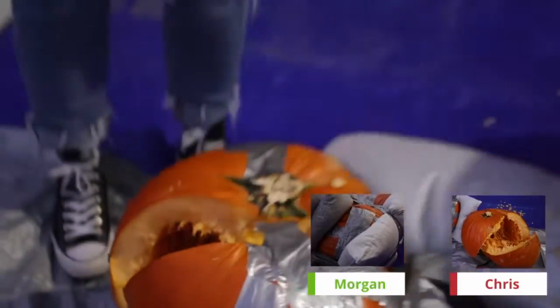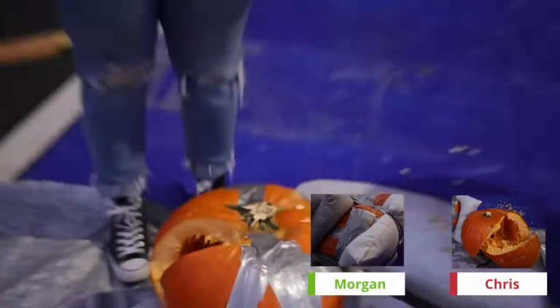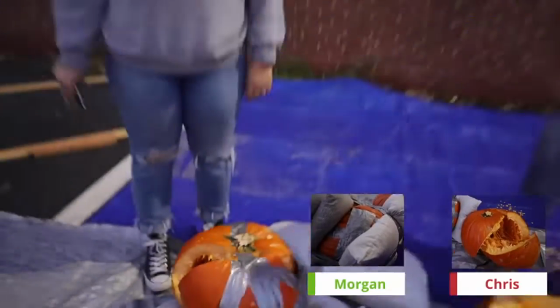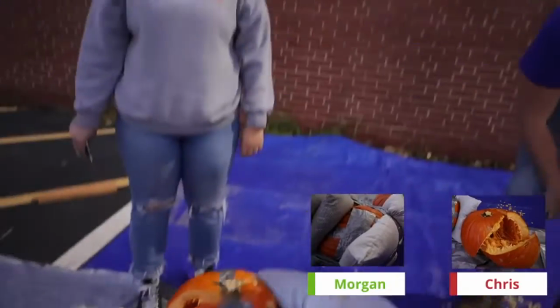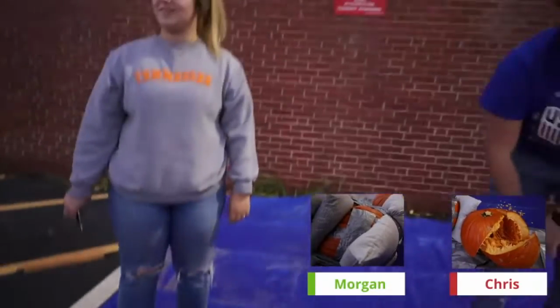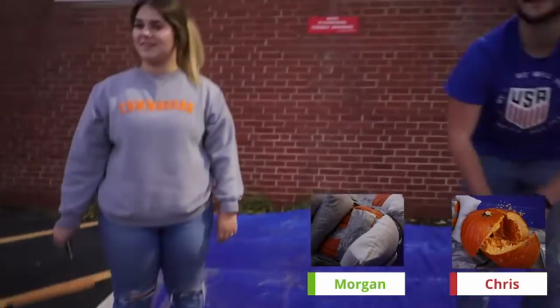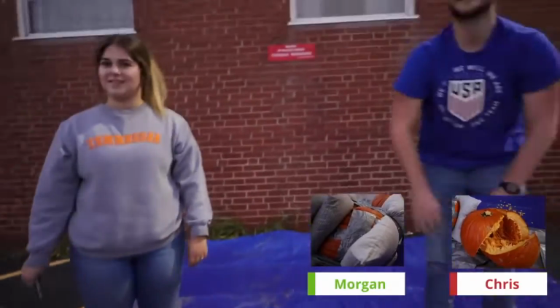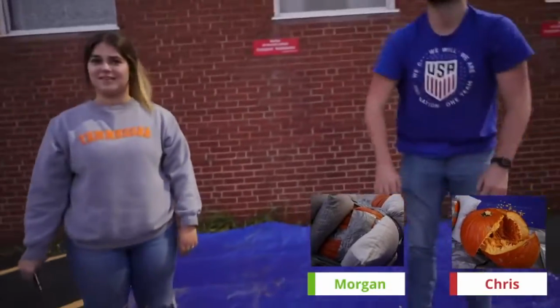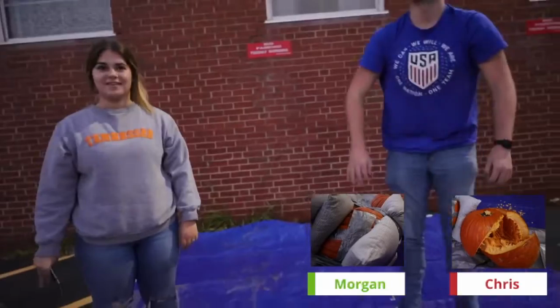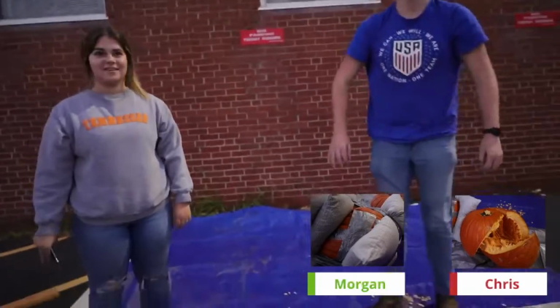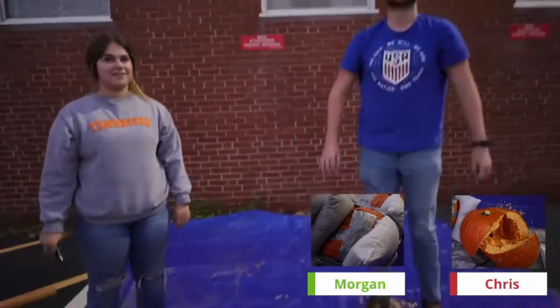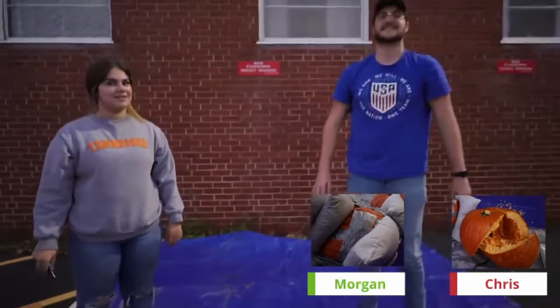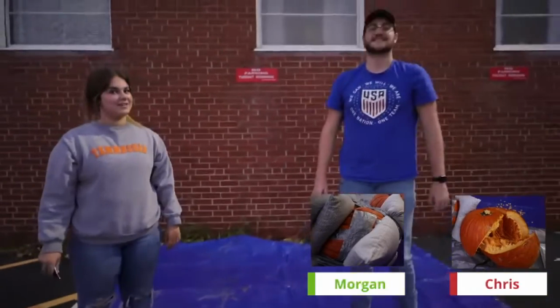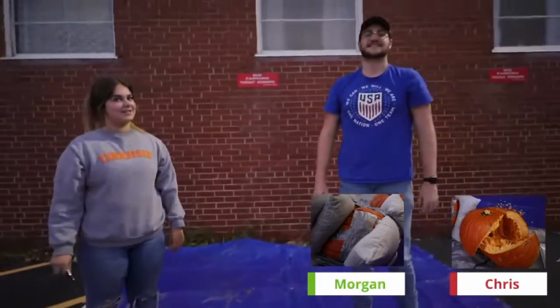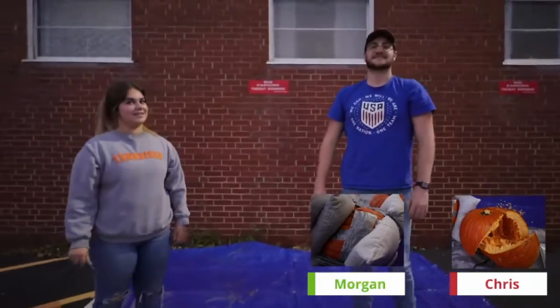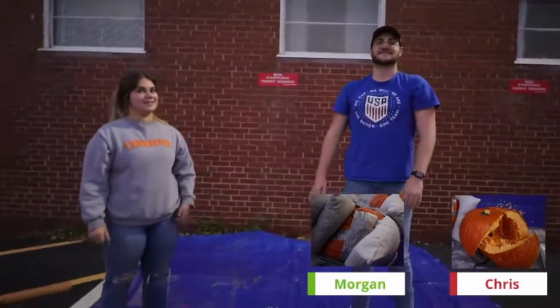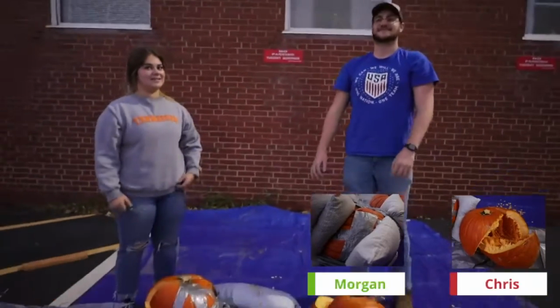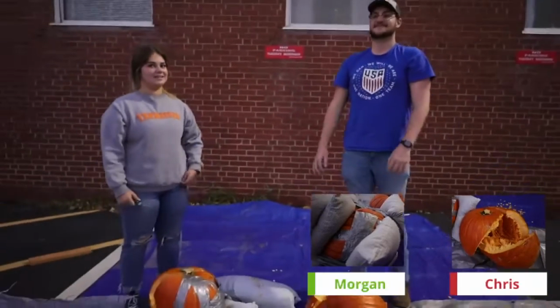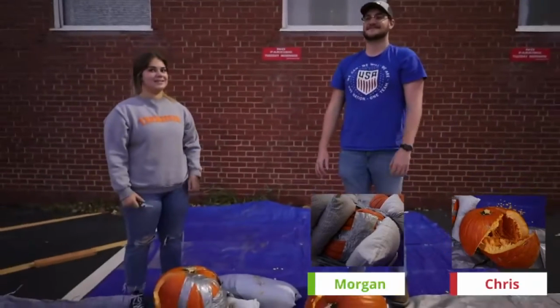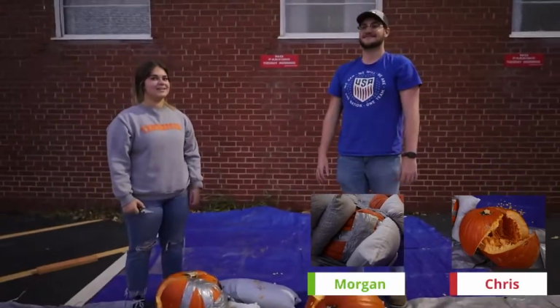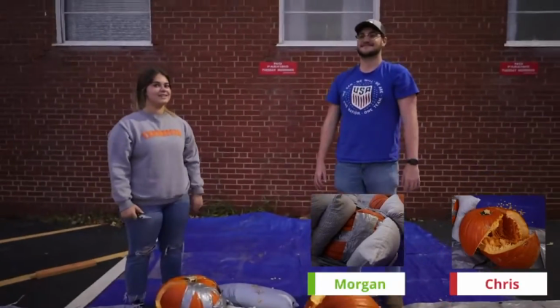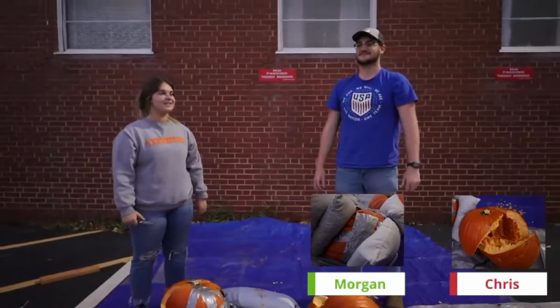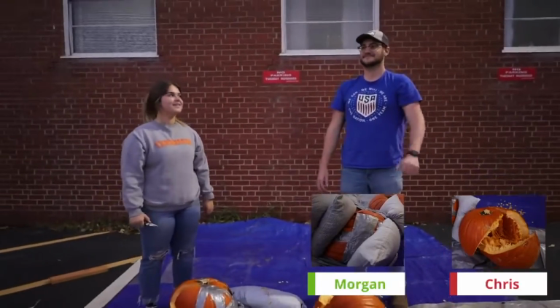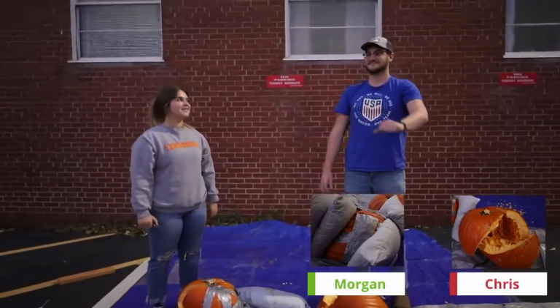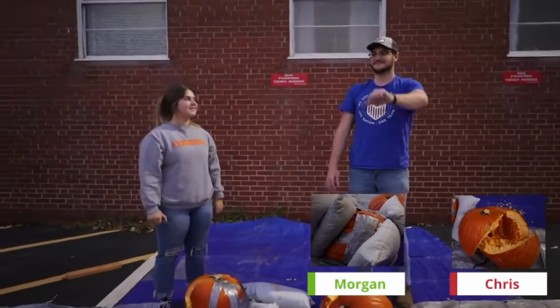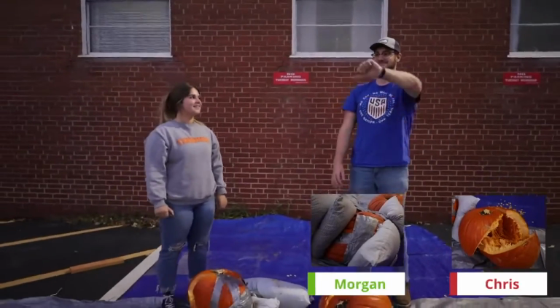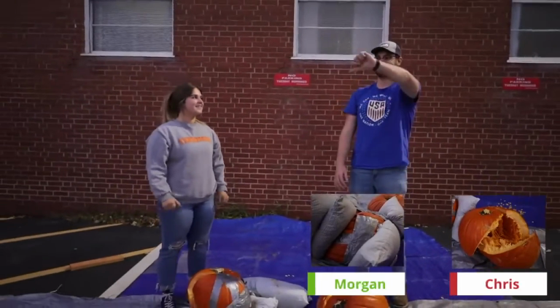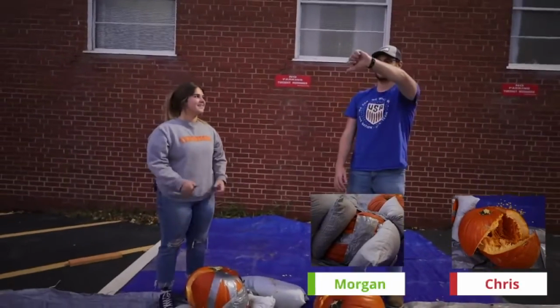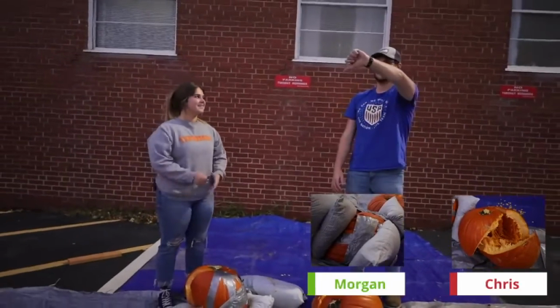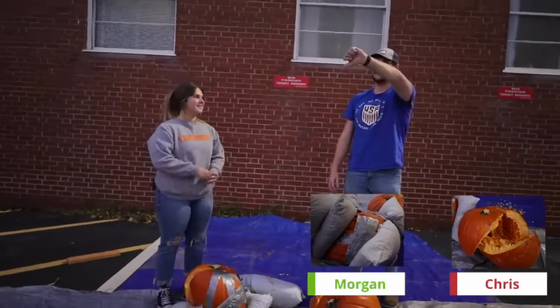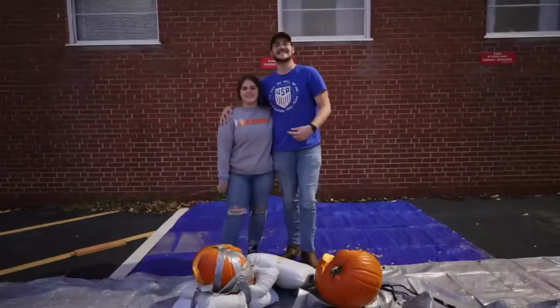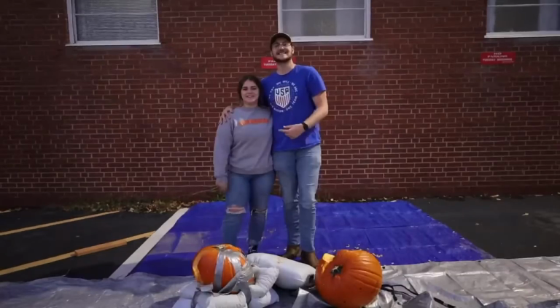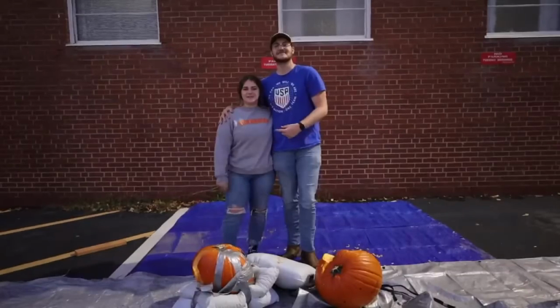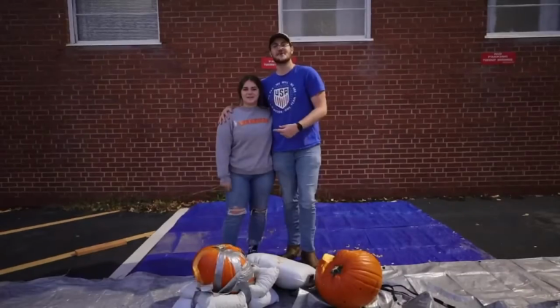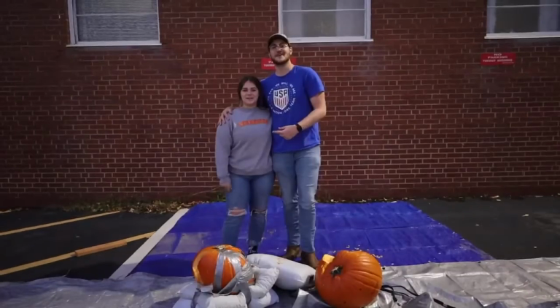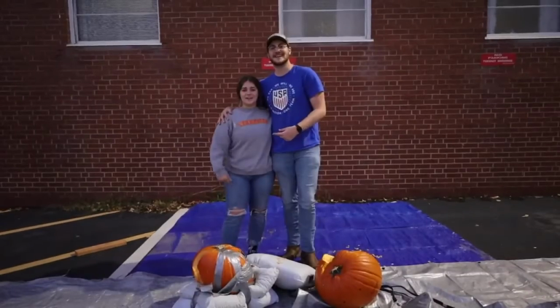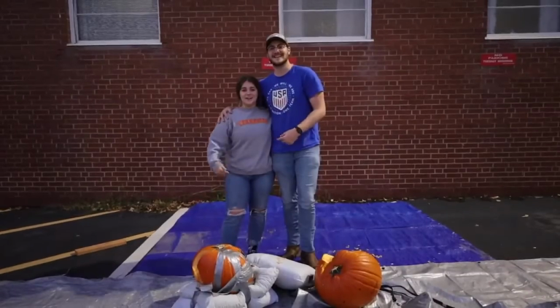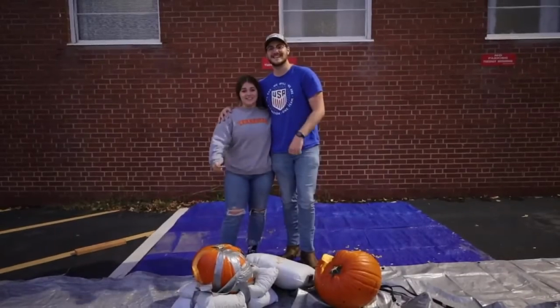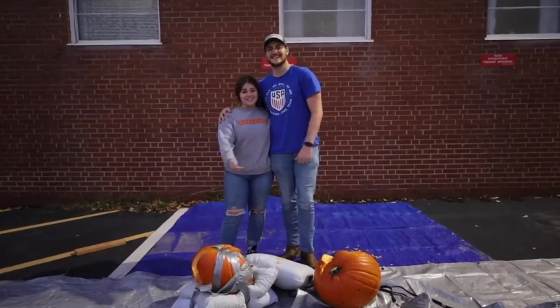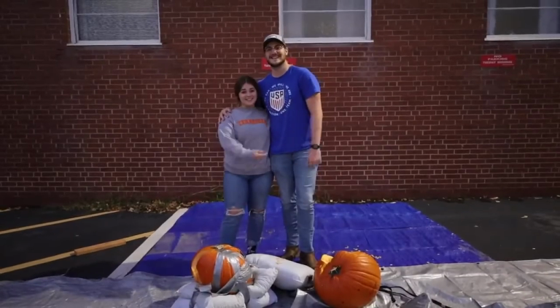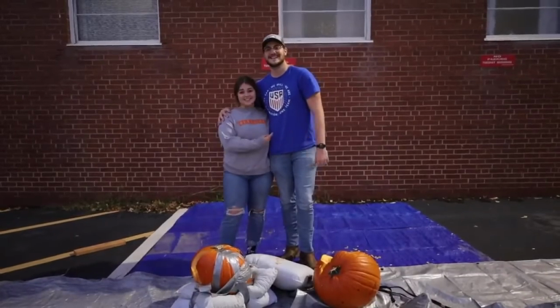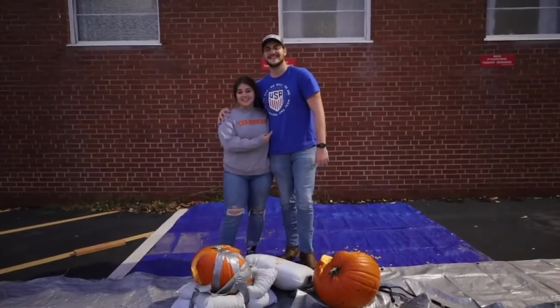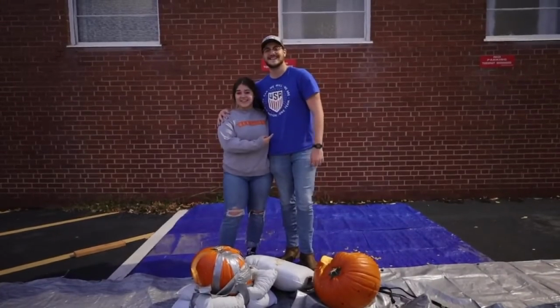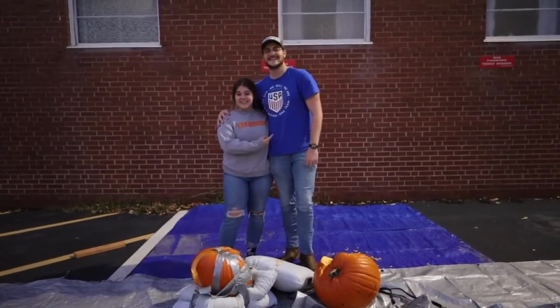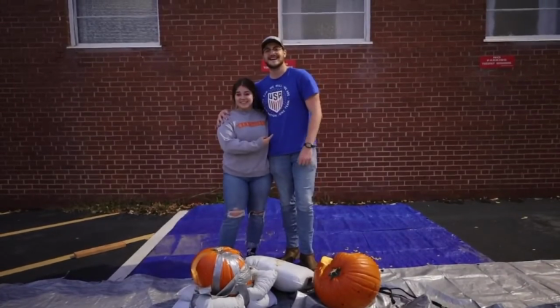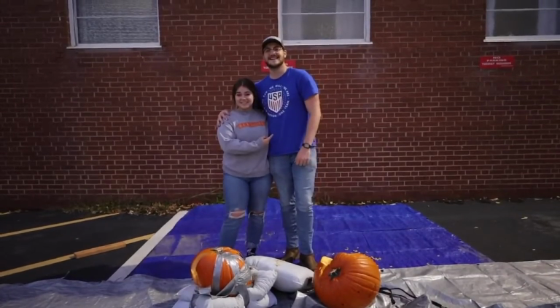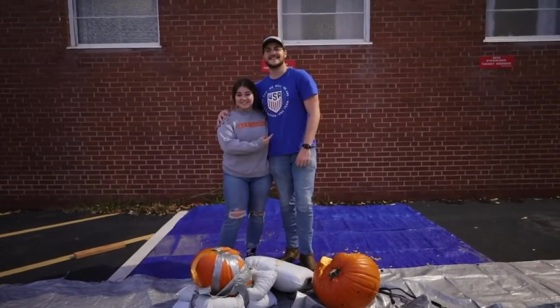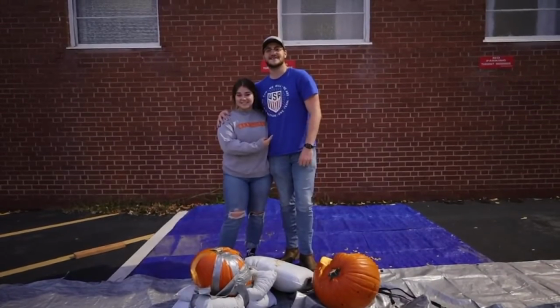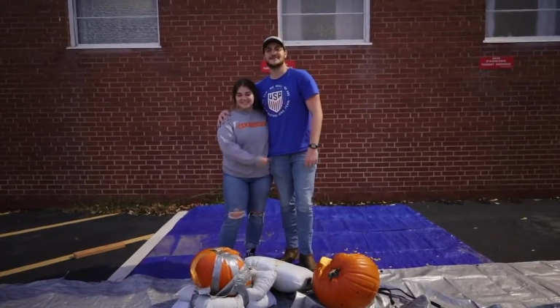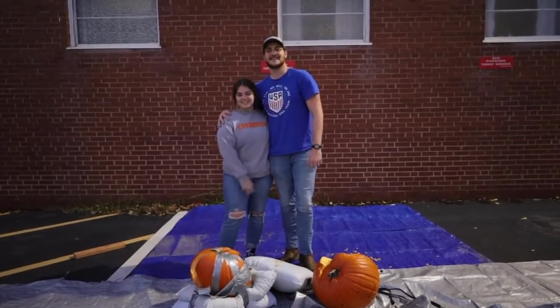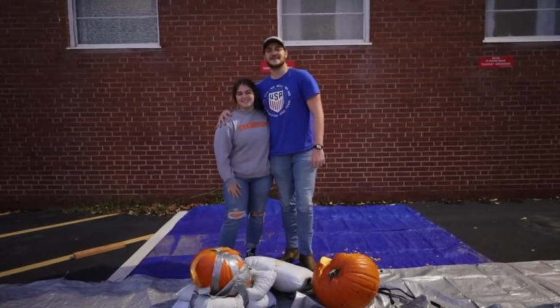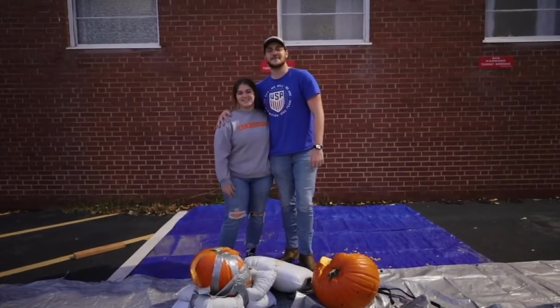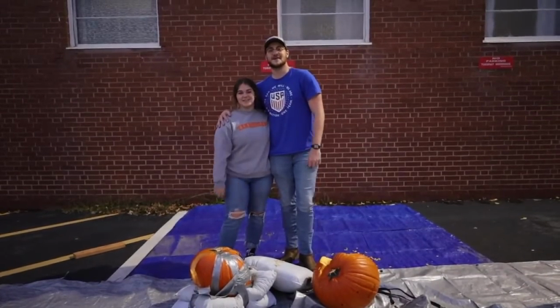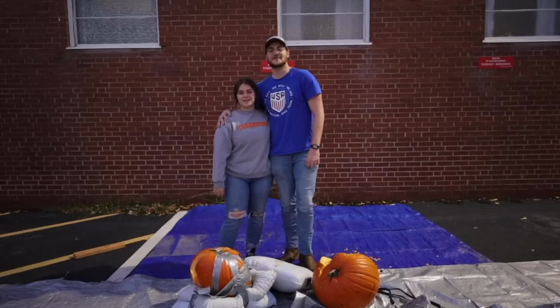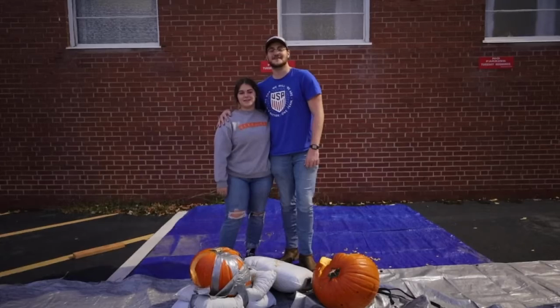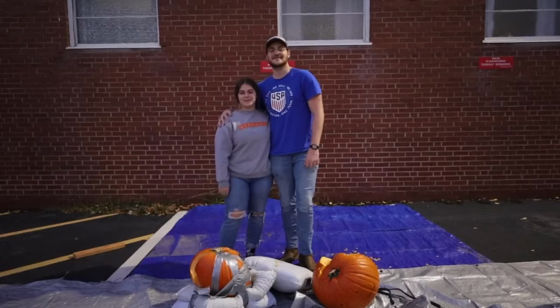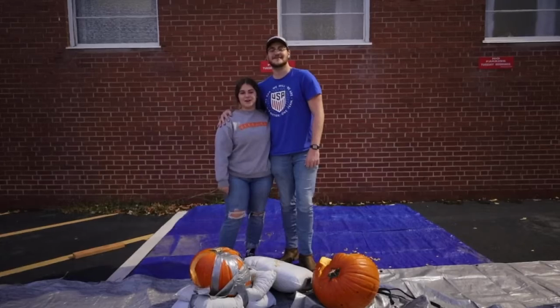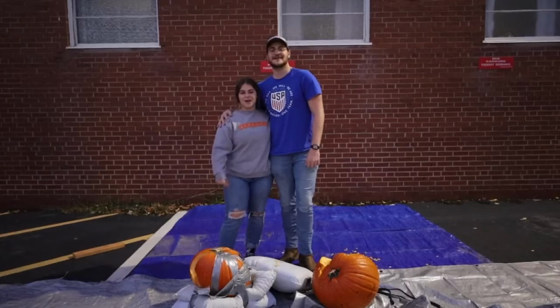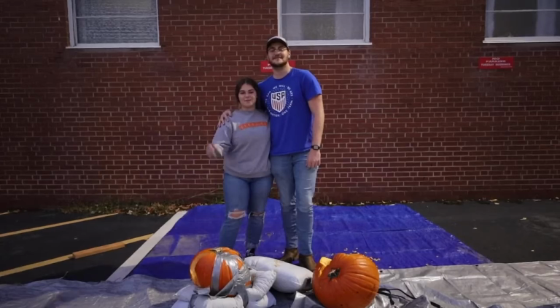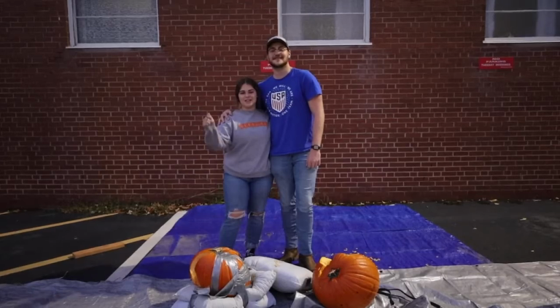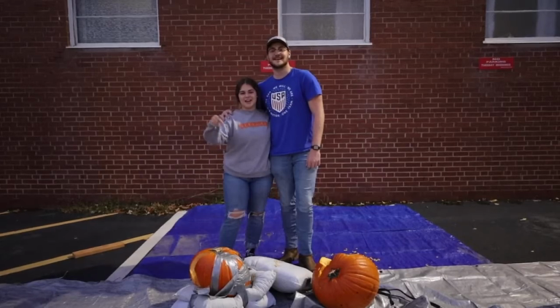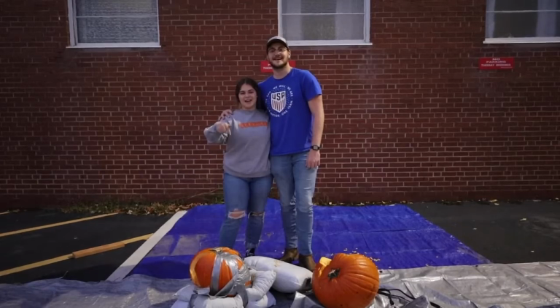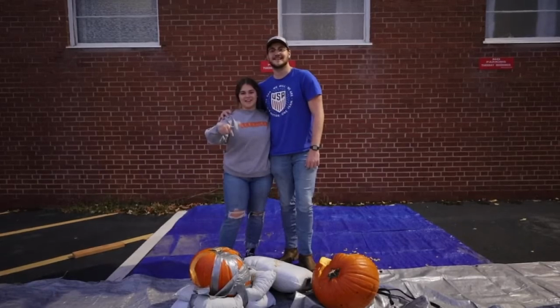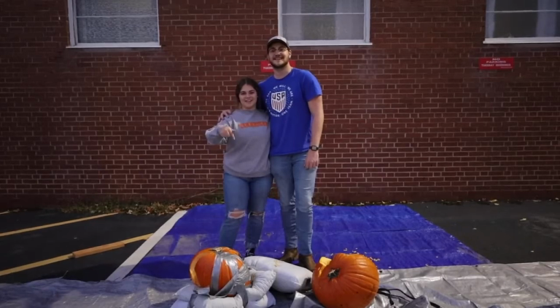I'm gonna call Morgan in there for this one. This is Morgan. And this is Chris. And this has been the Pumpkin Drop Challenge.